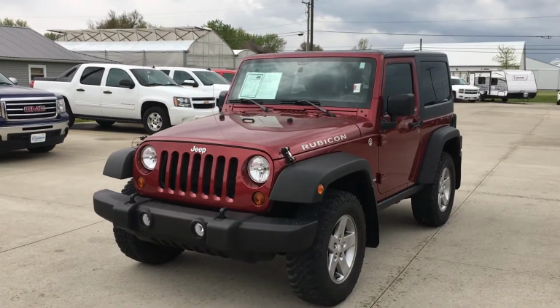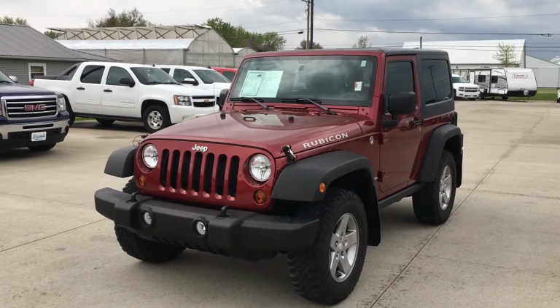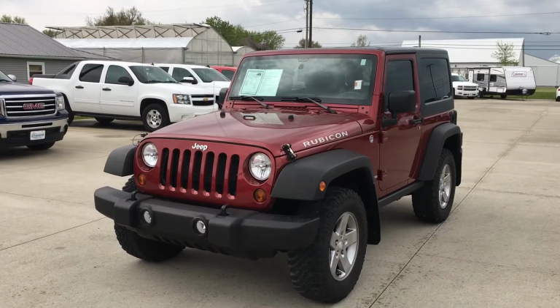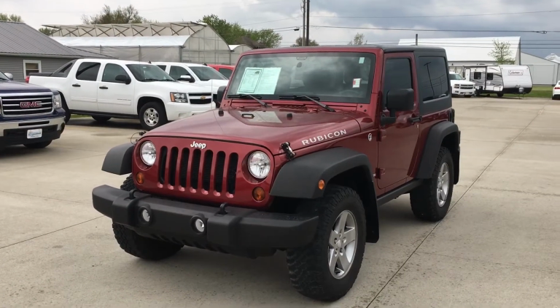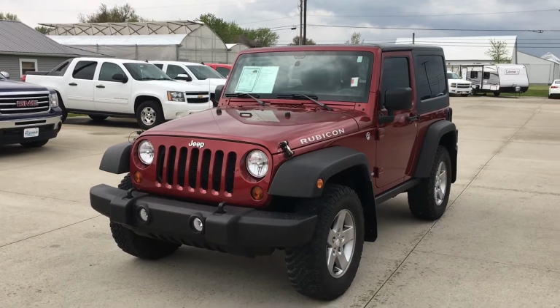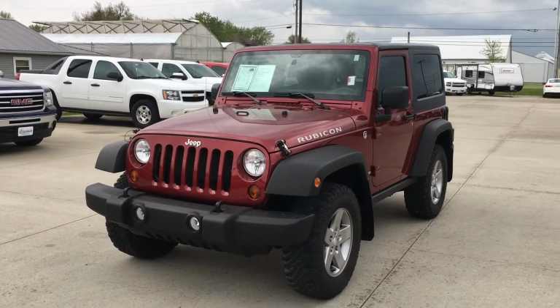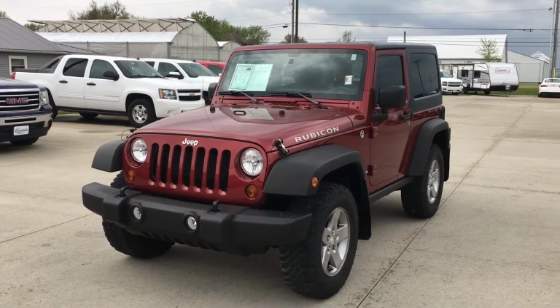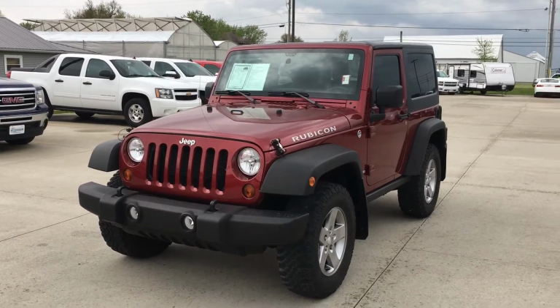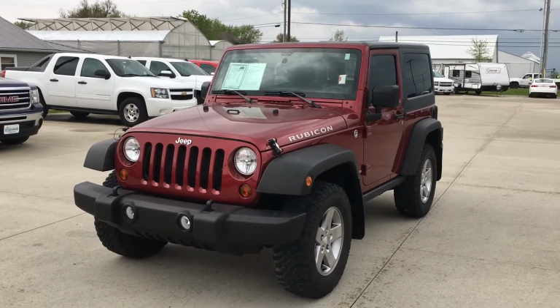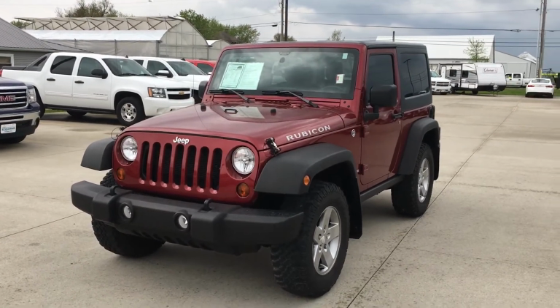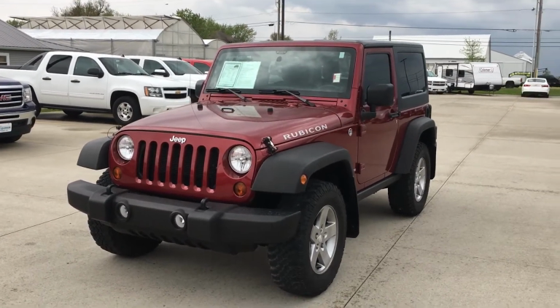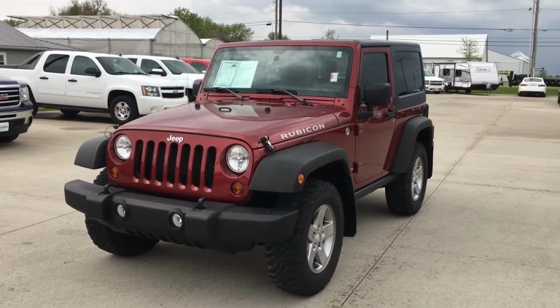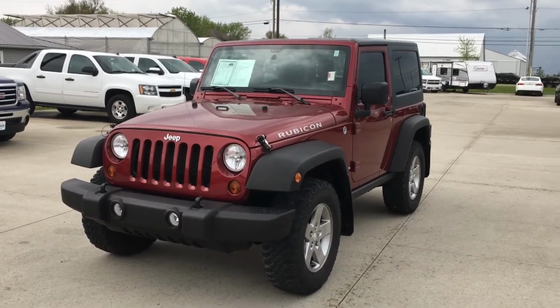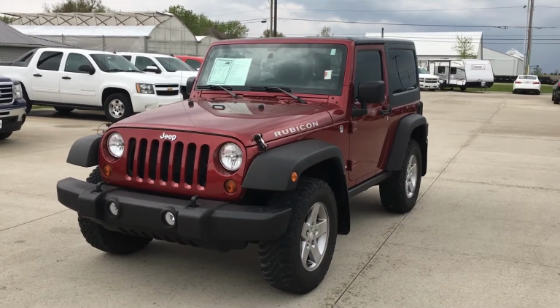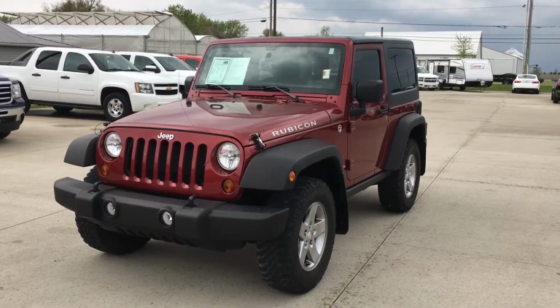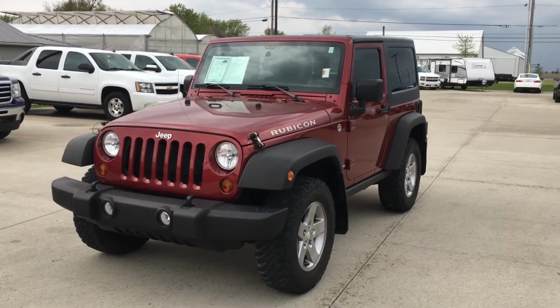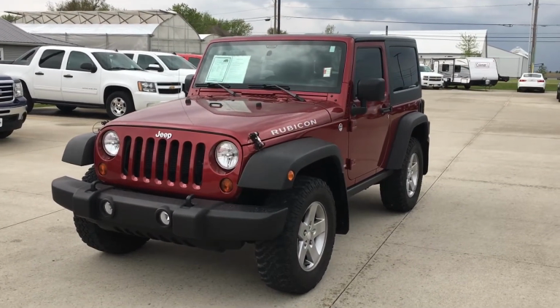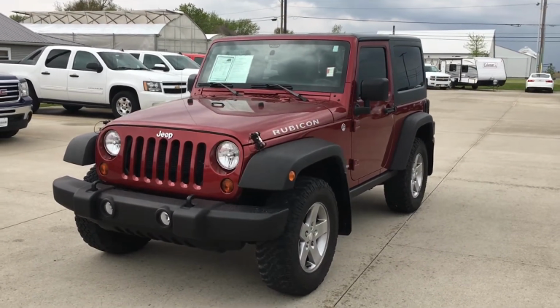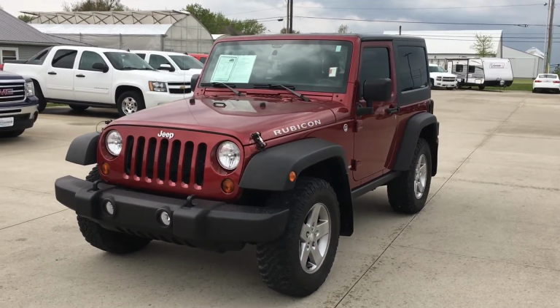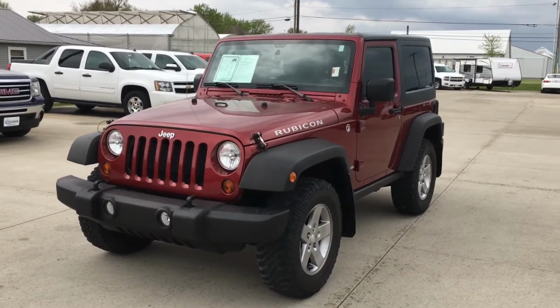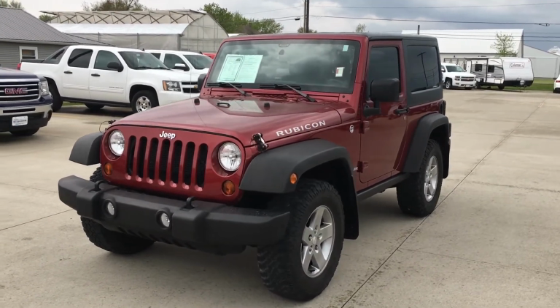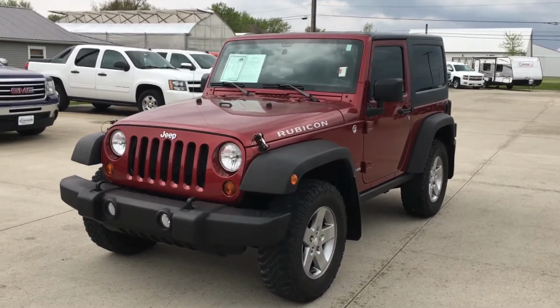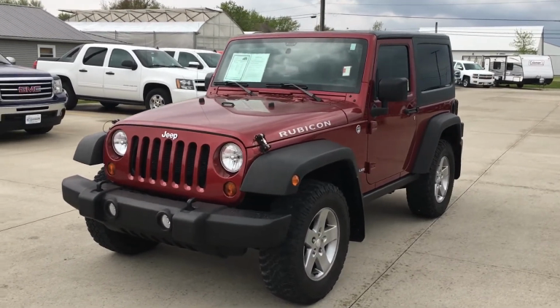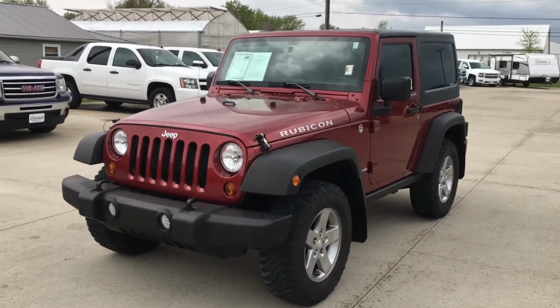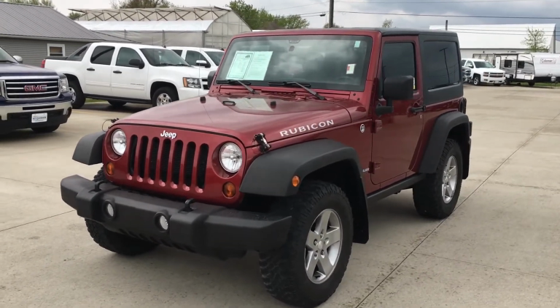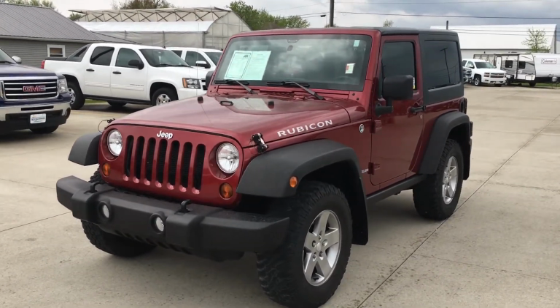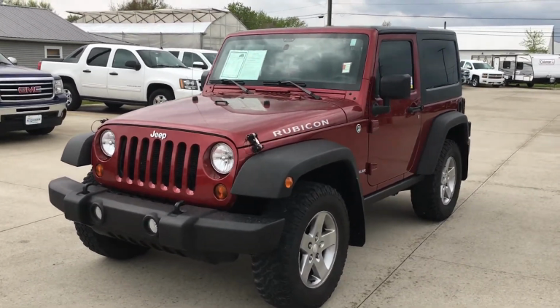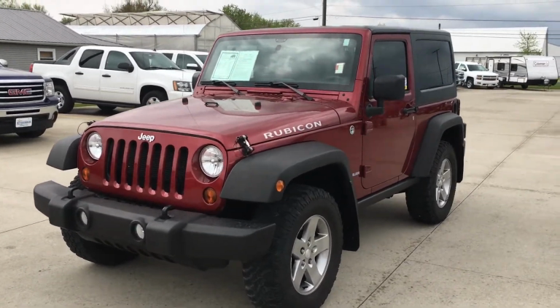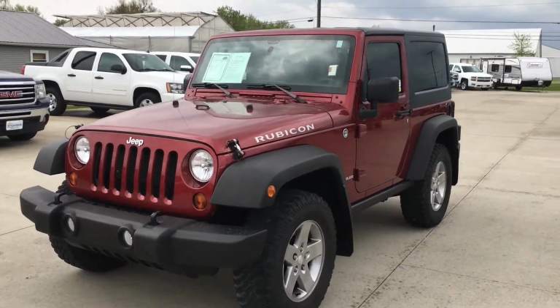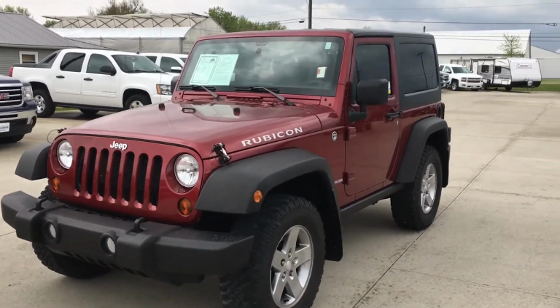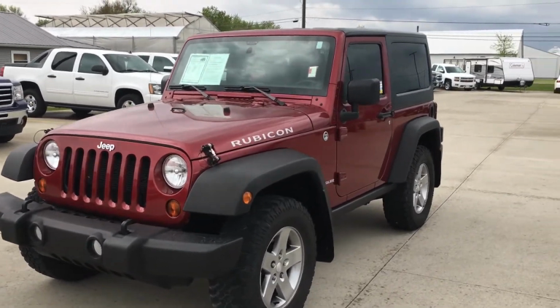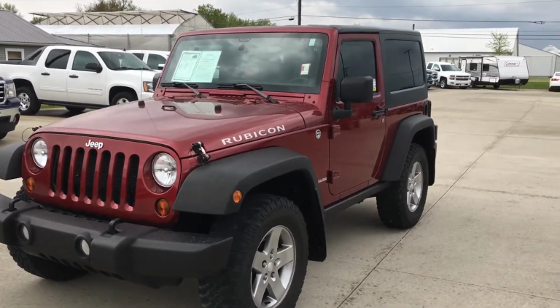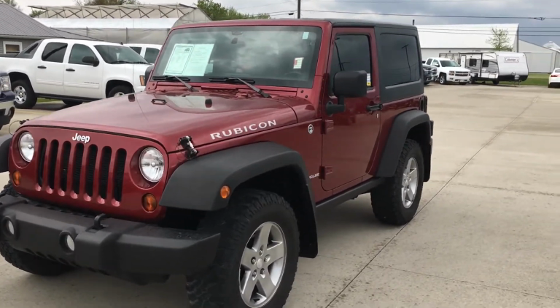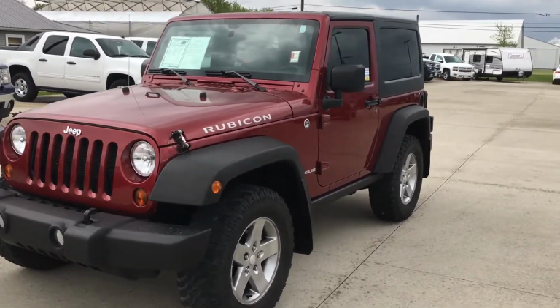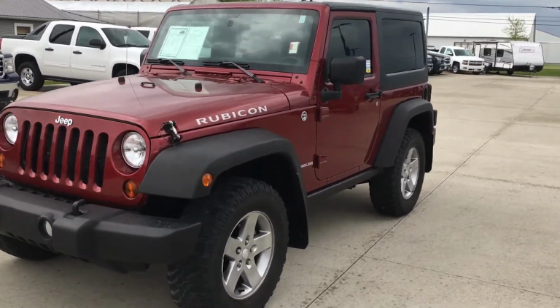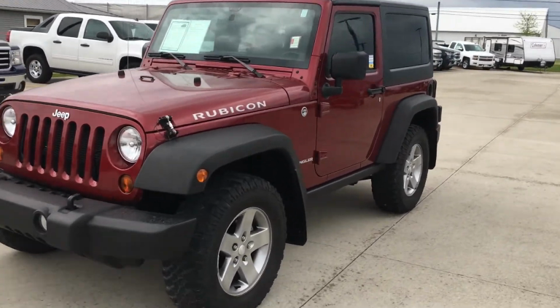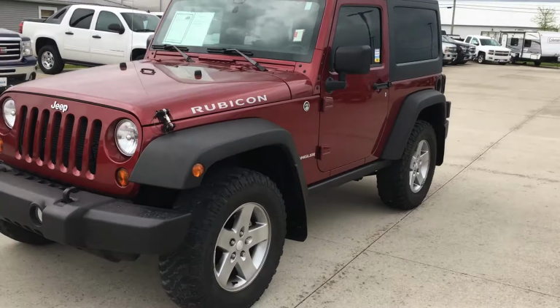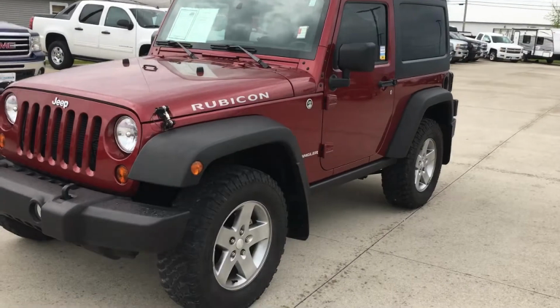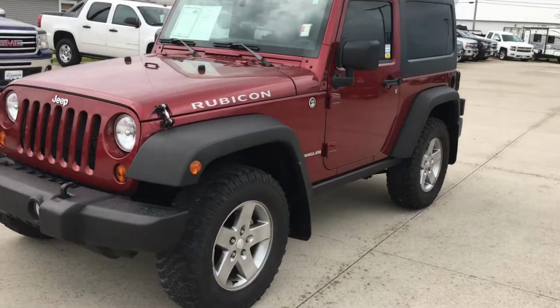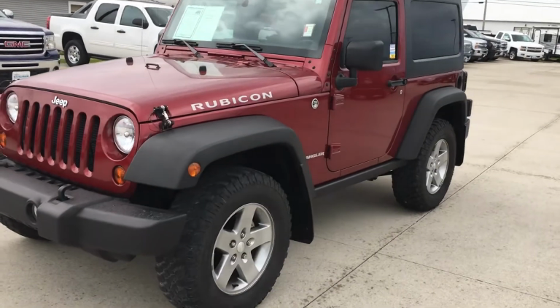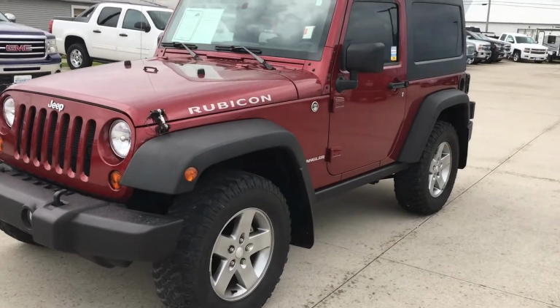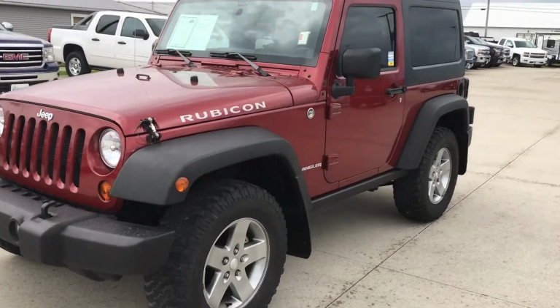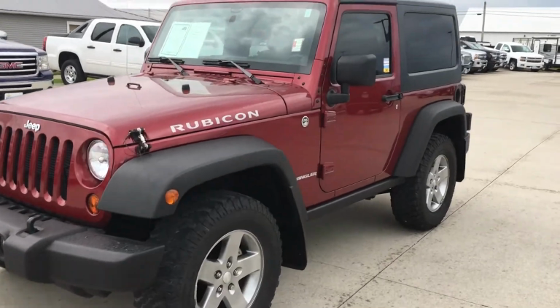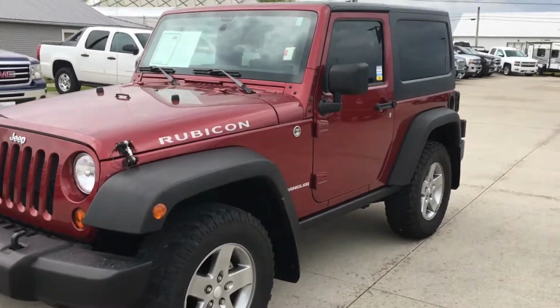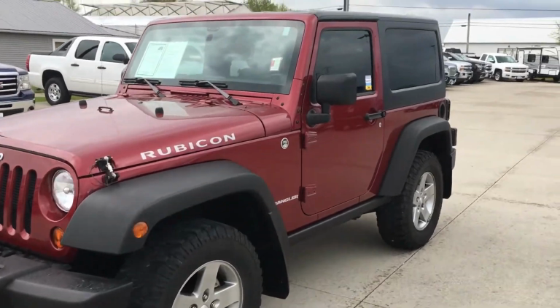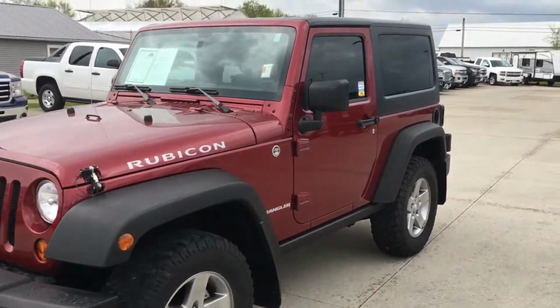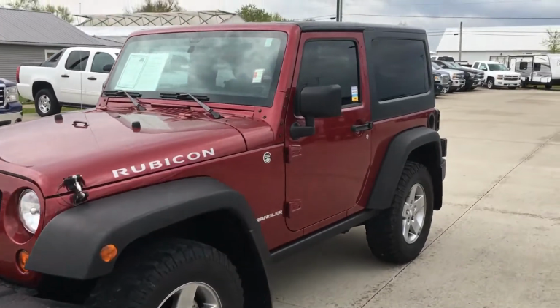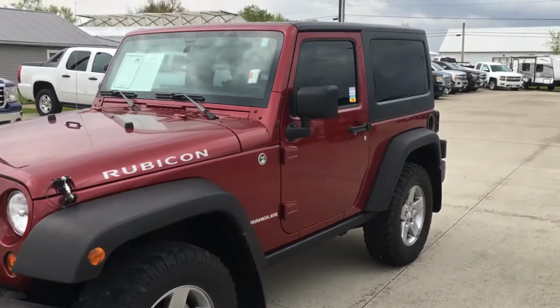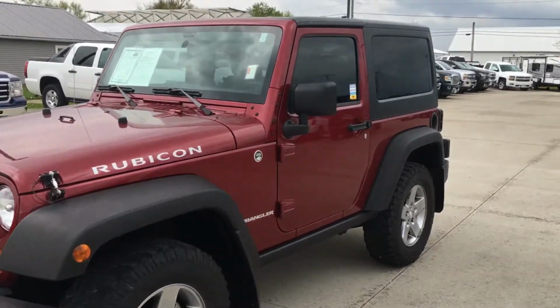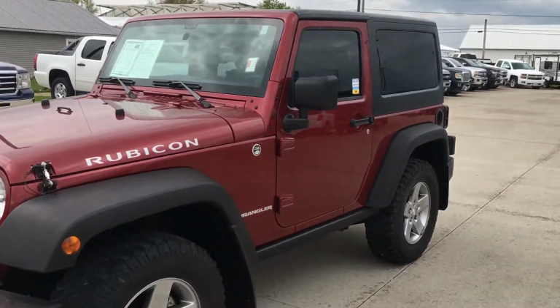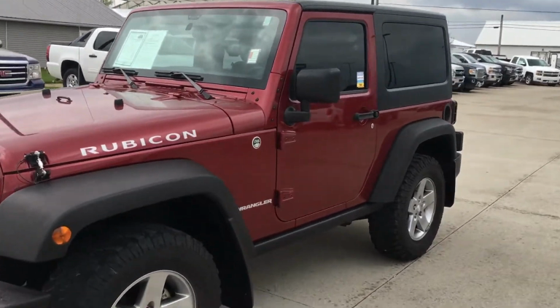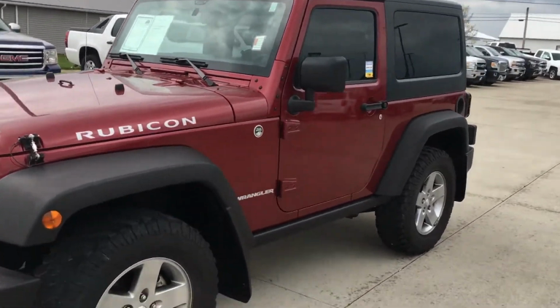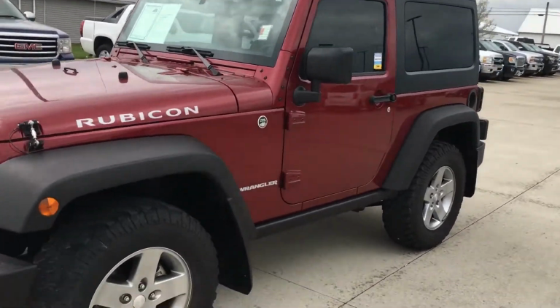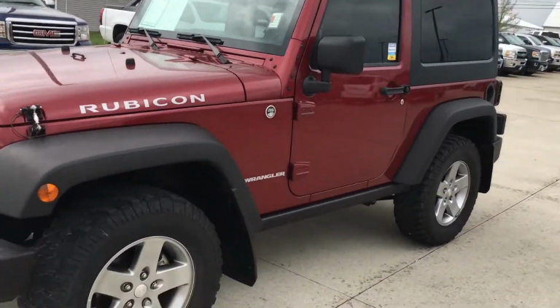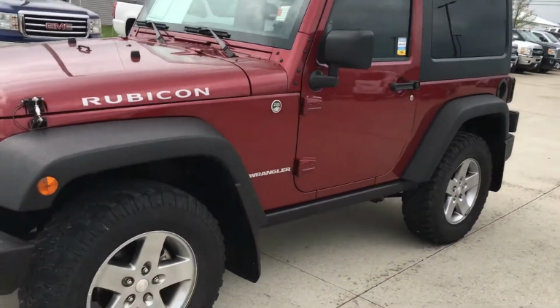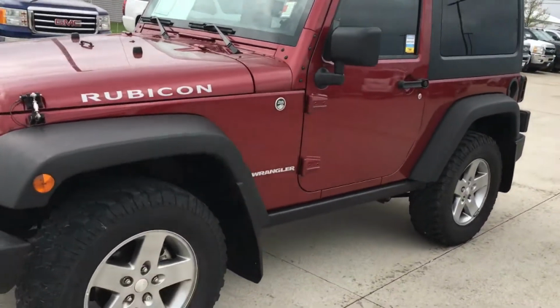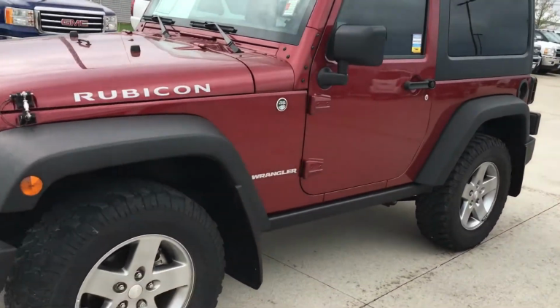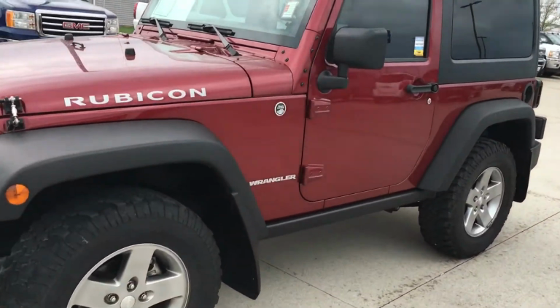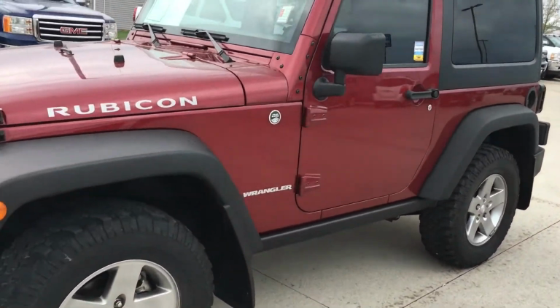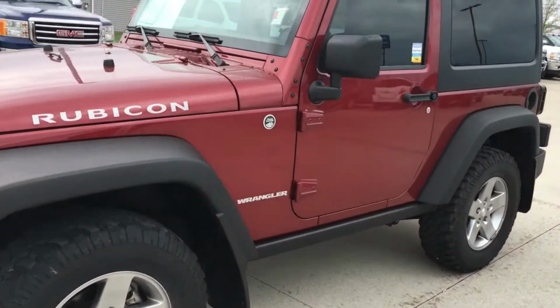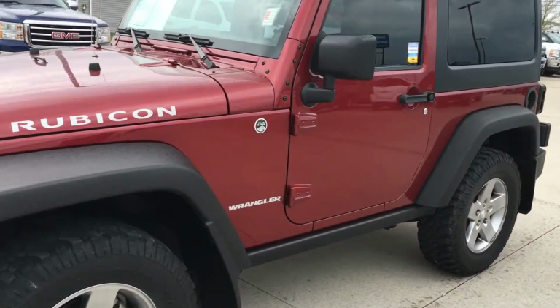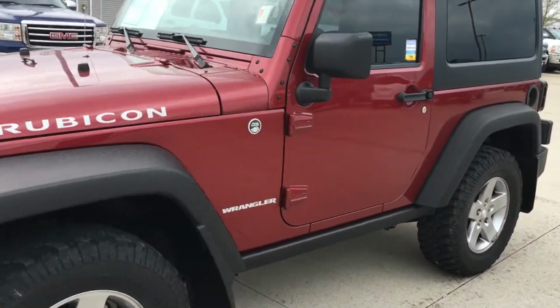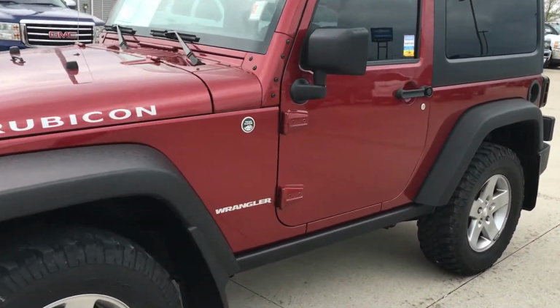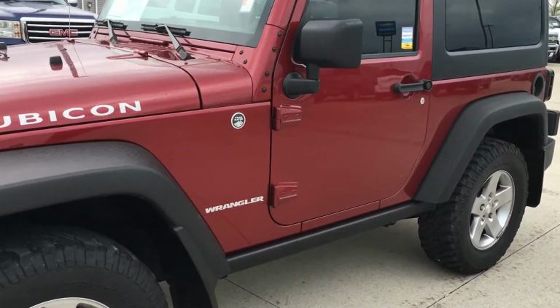Hi, Jeb. This is Jason Barnes over at Steitman Chevrolet. I just wanted to shoot a quick video of the 2012 Jeep Wrangler that you're coming in to look at.